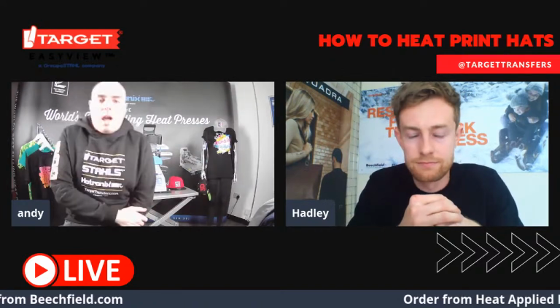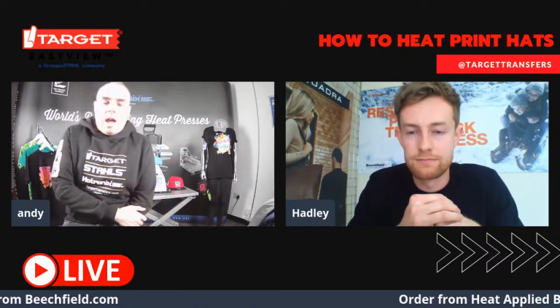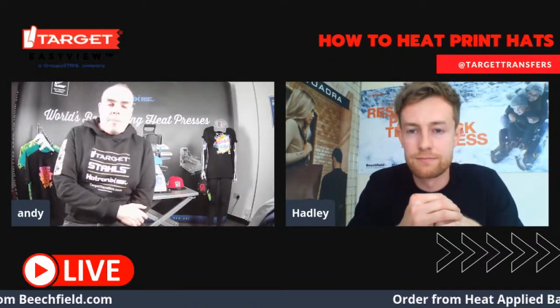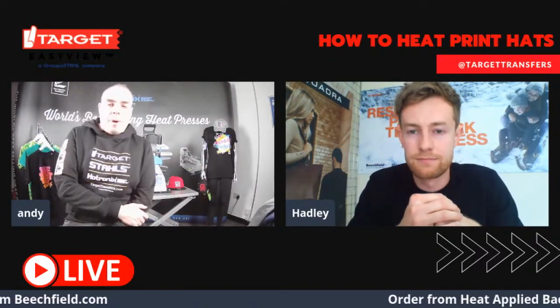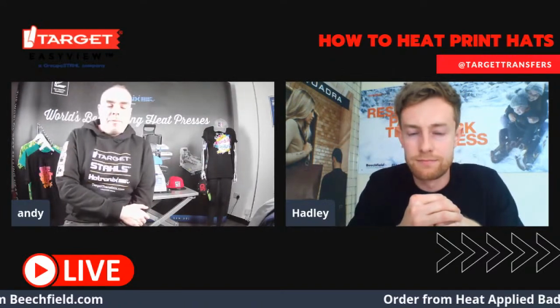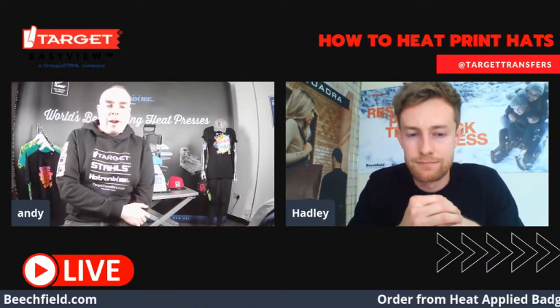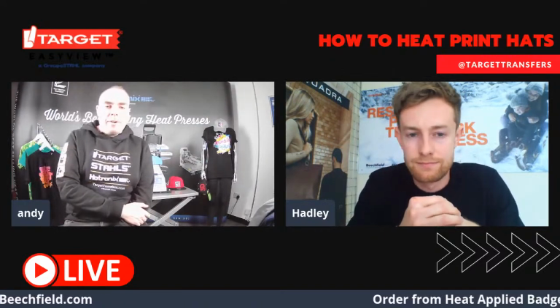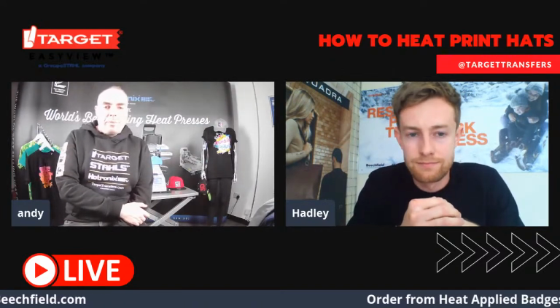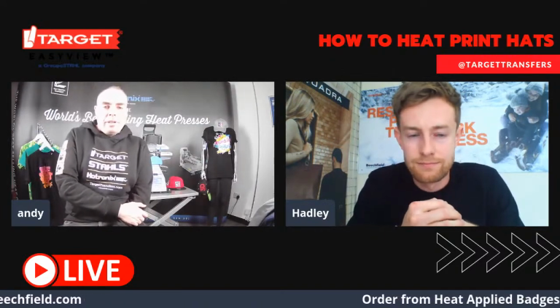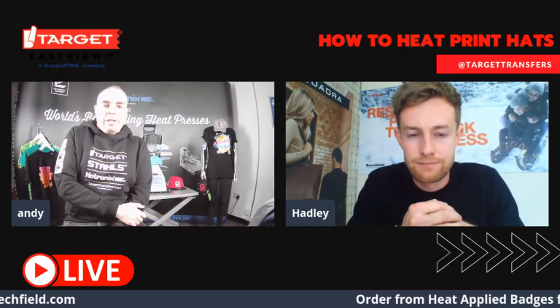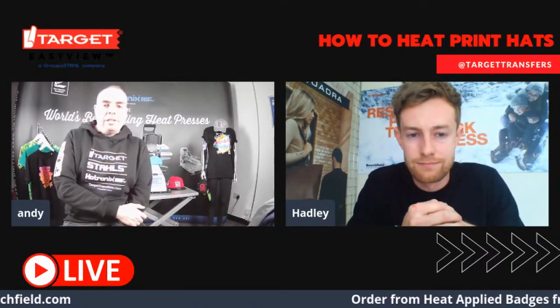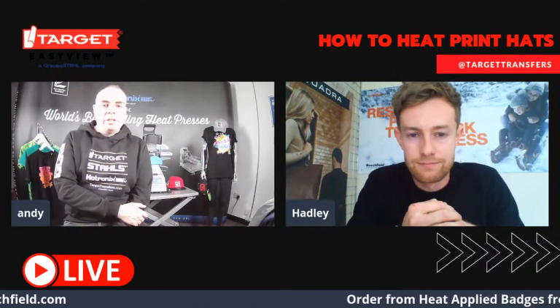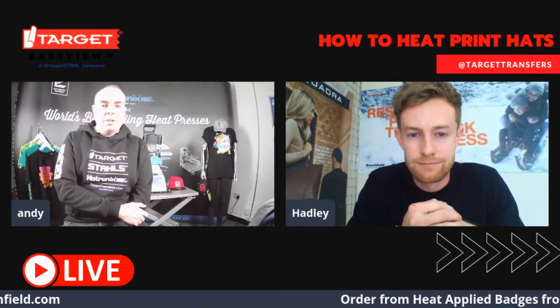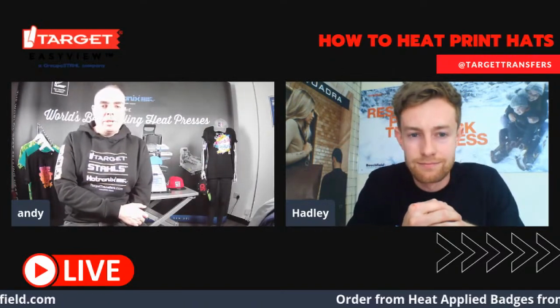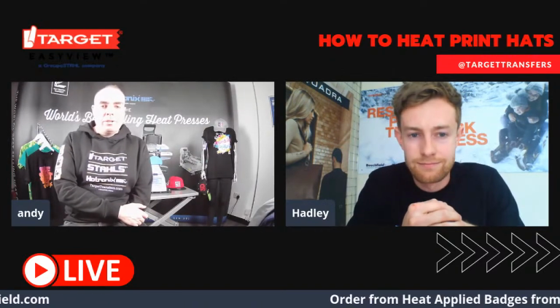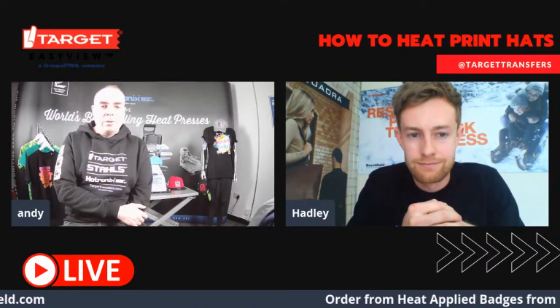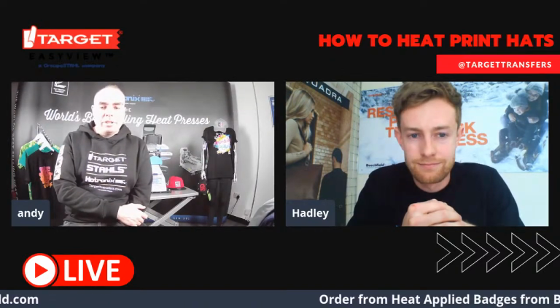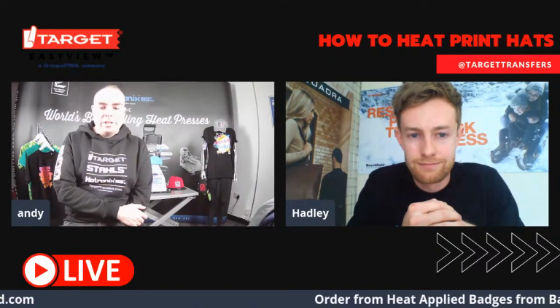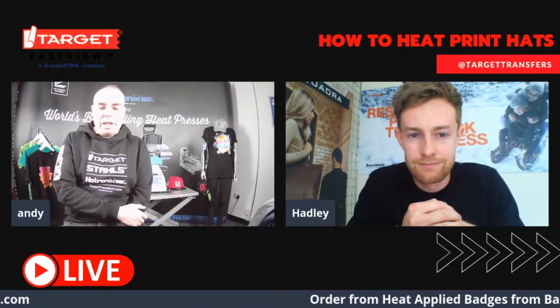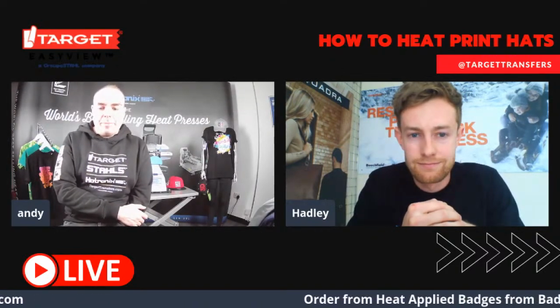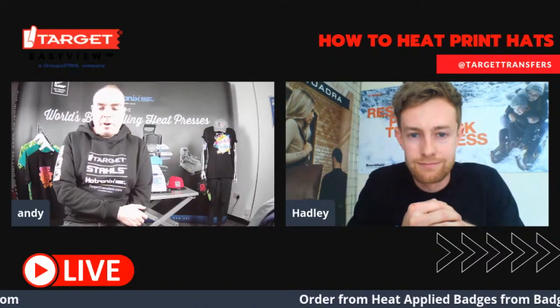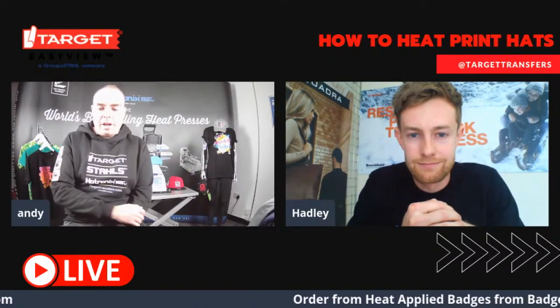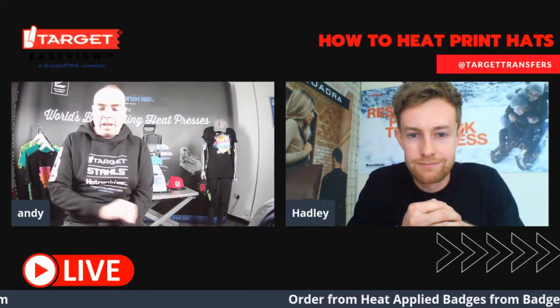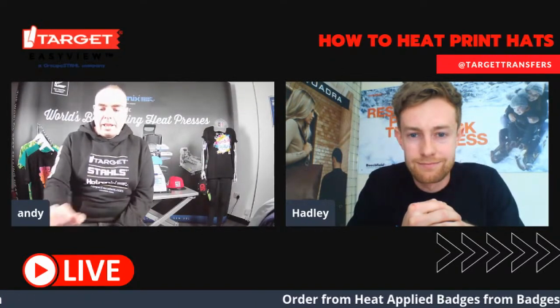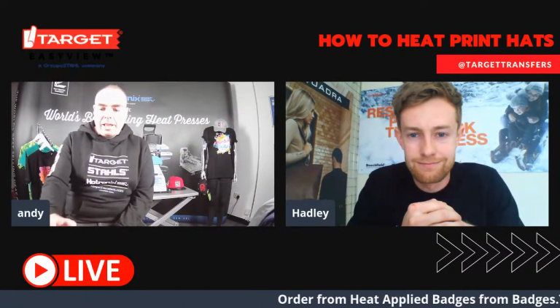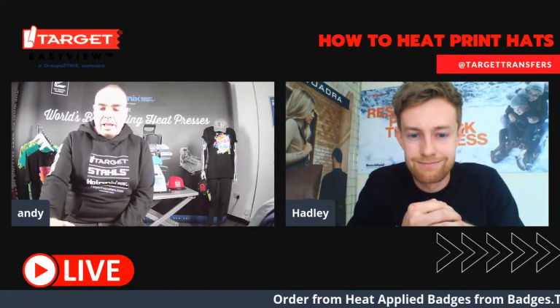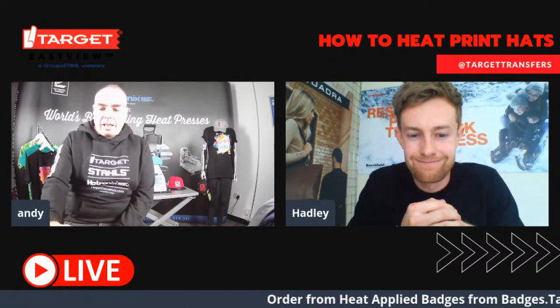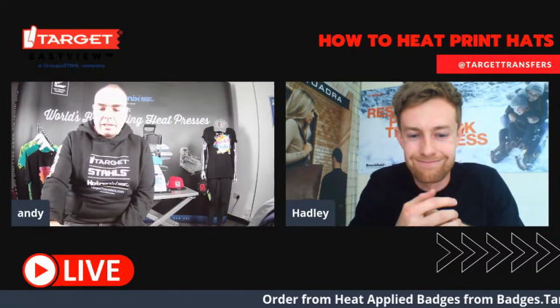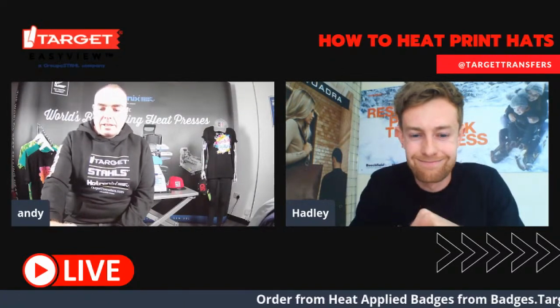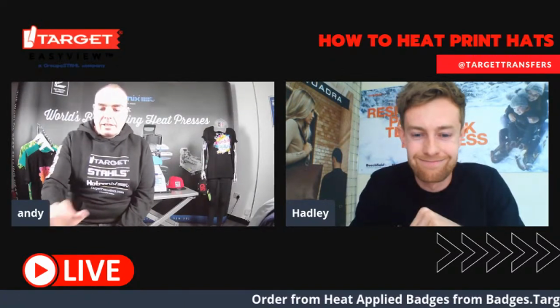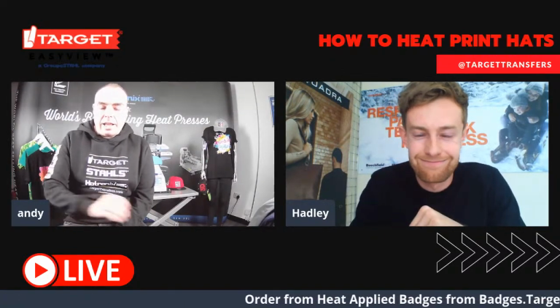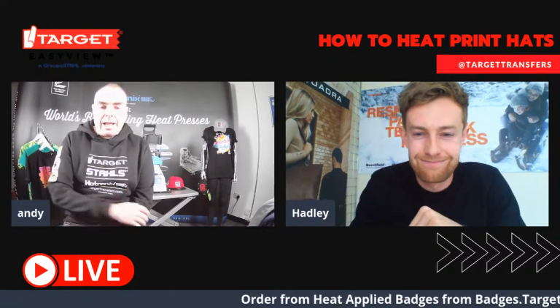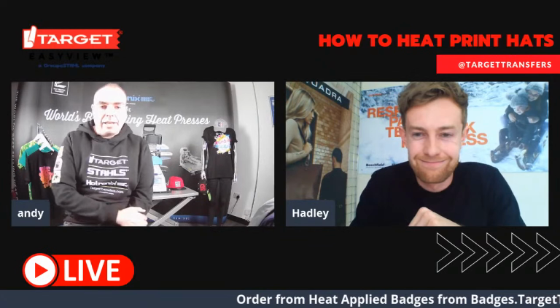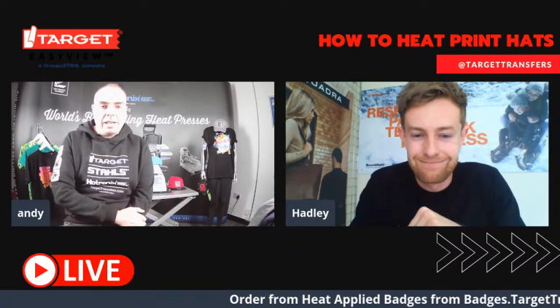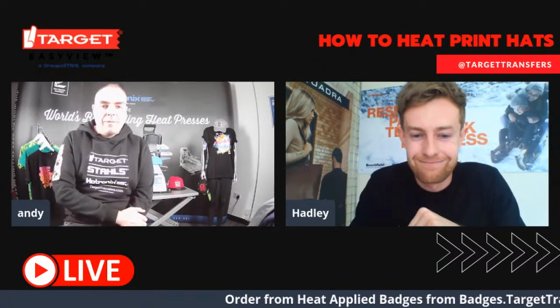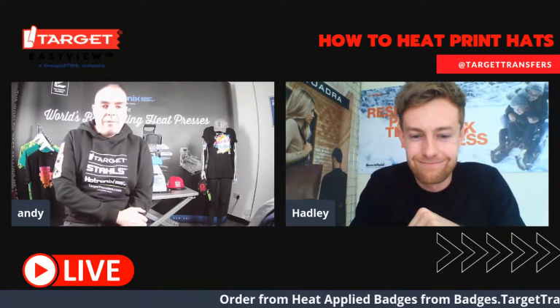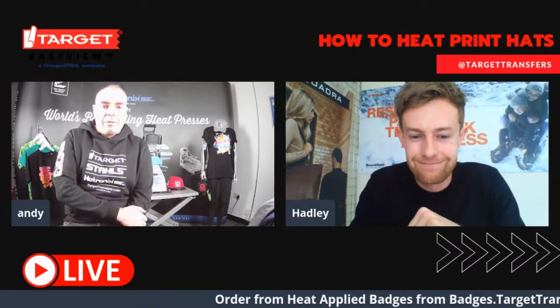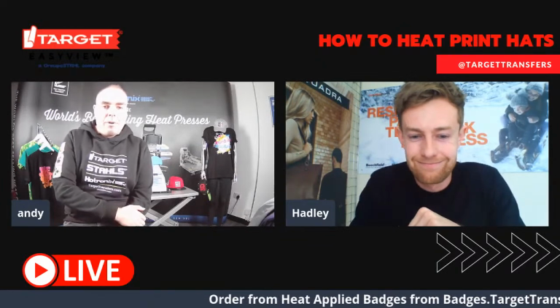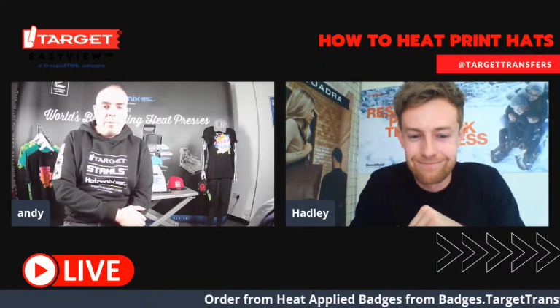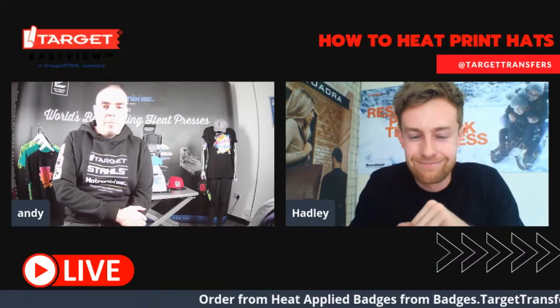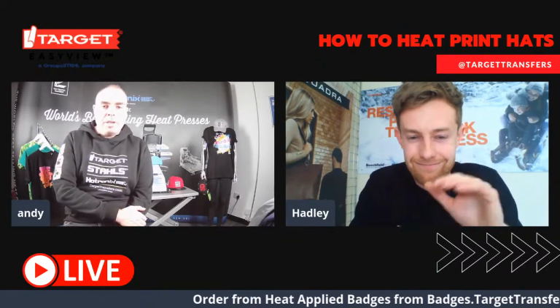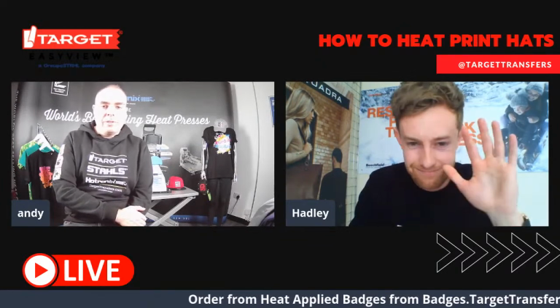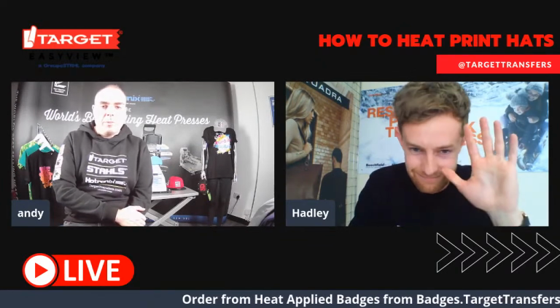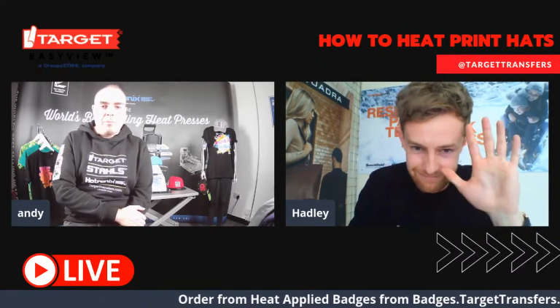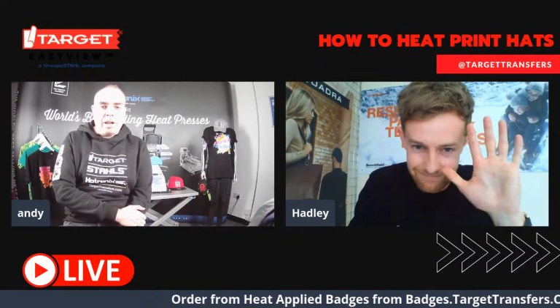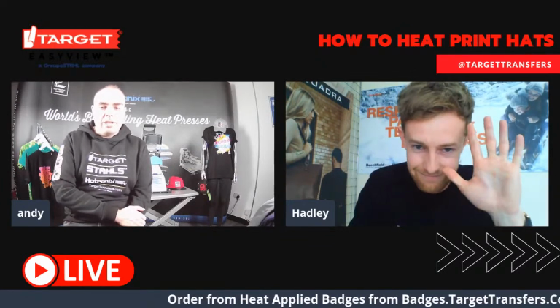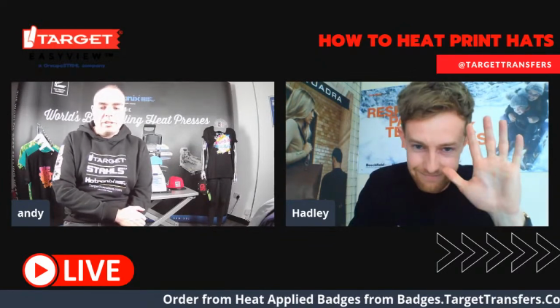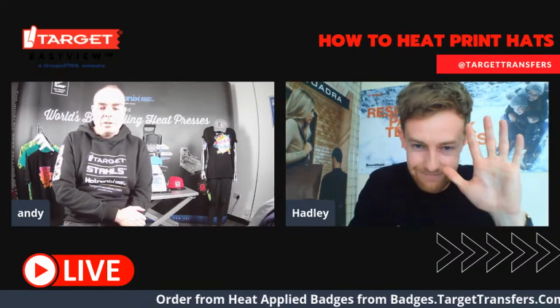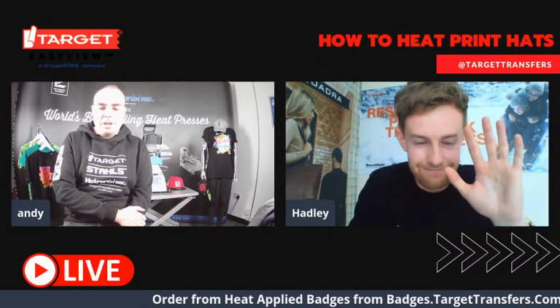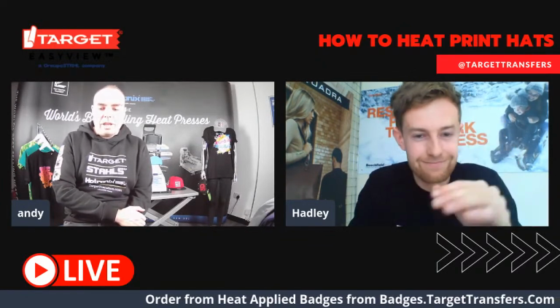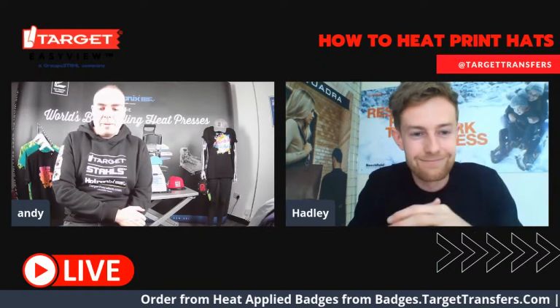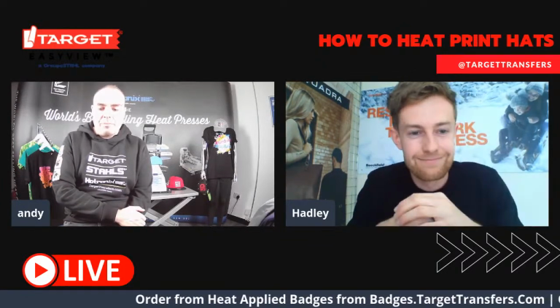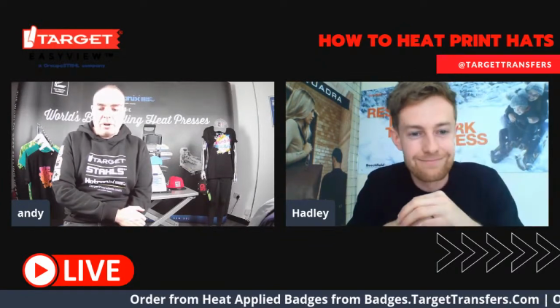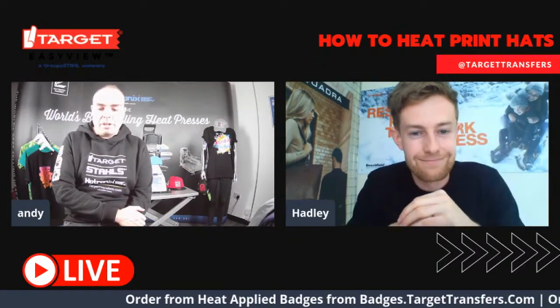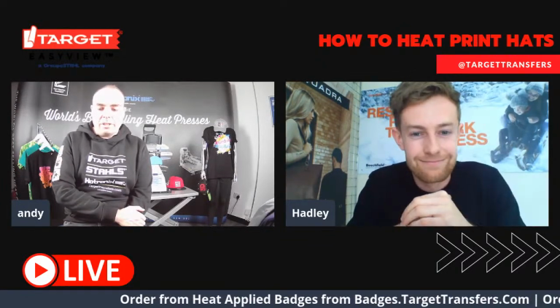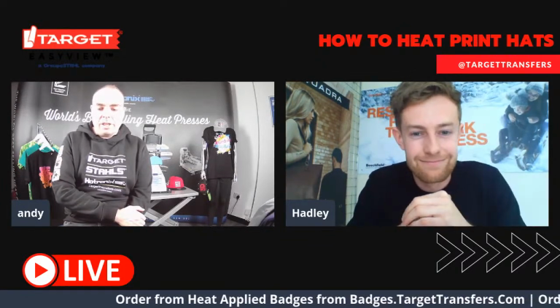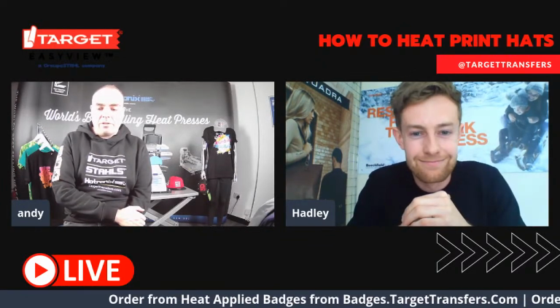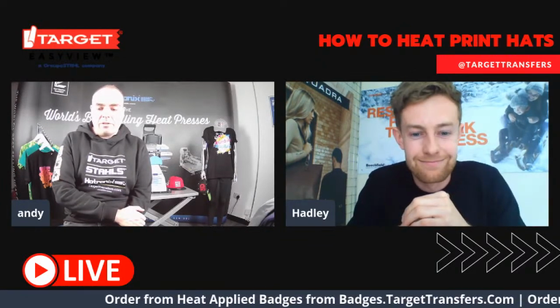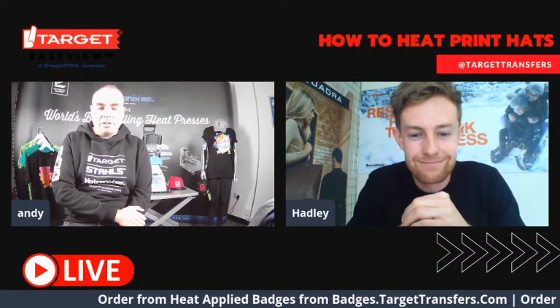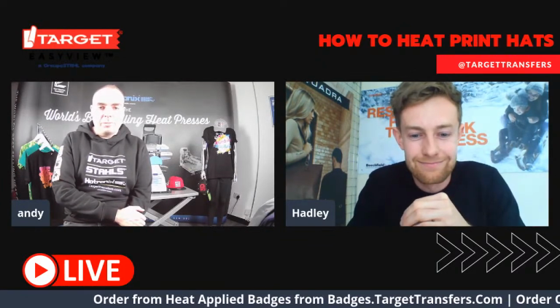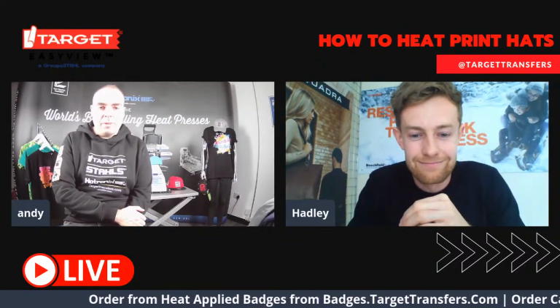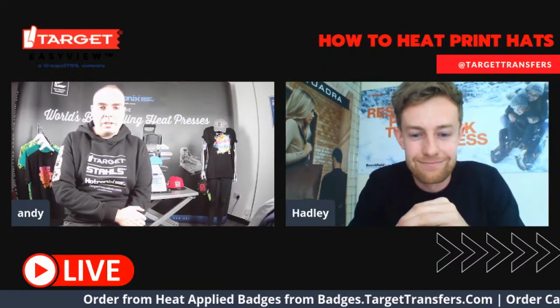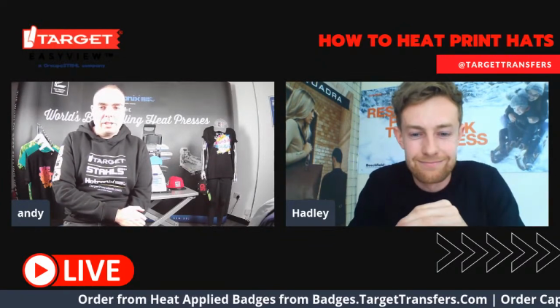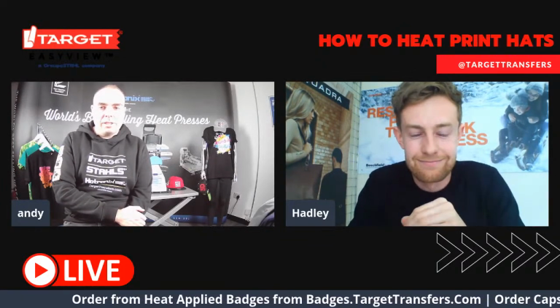I'm very pleased to be joined today by Hadley from Beachfield Brands, who's a product decoration specialist.